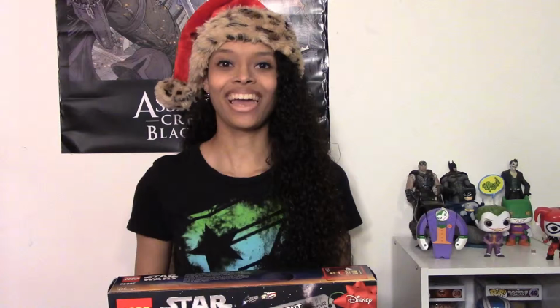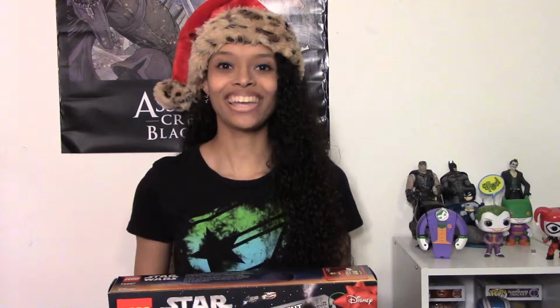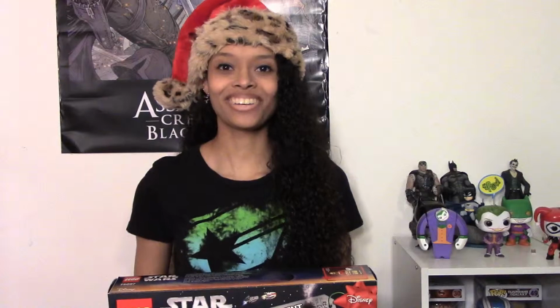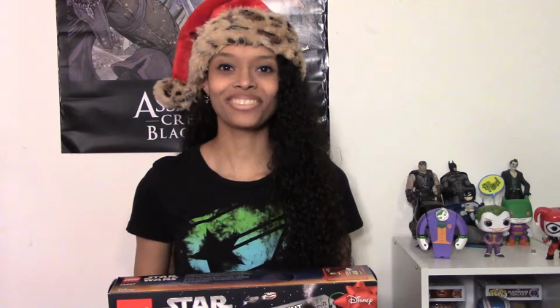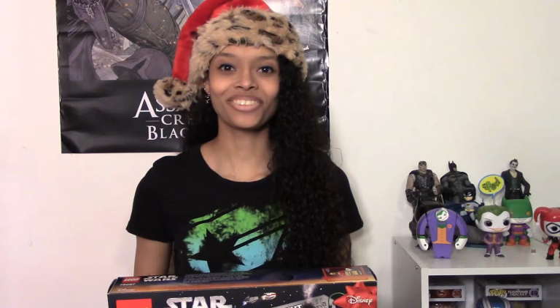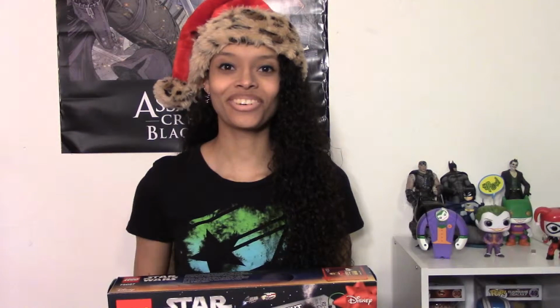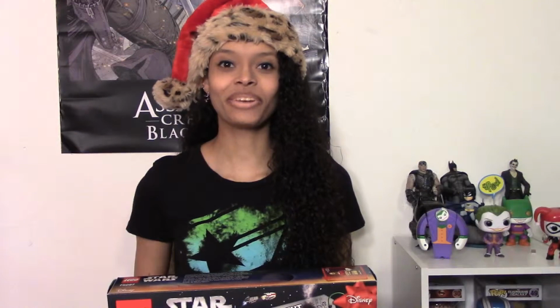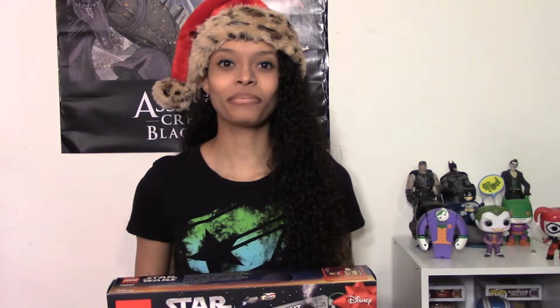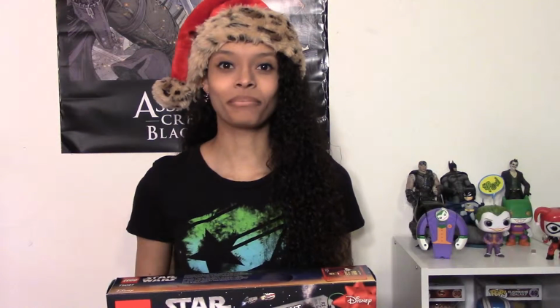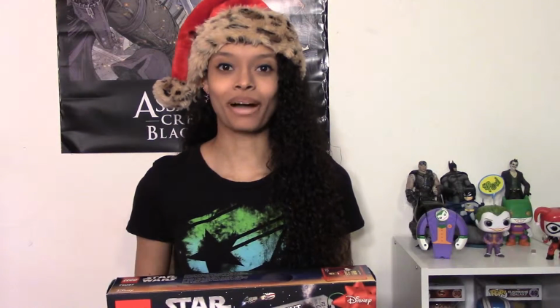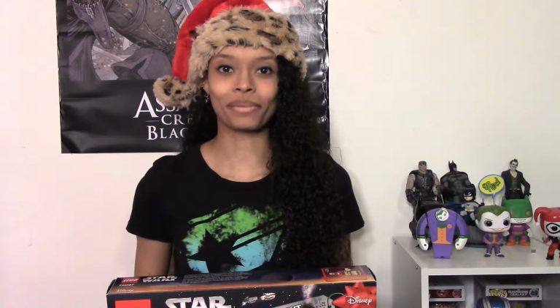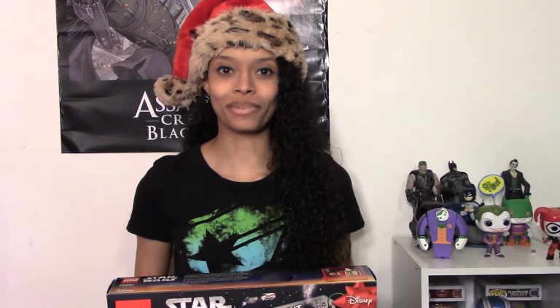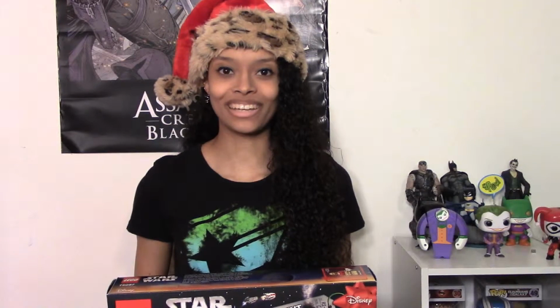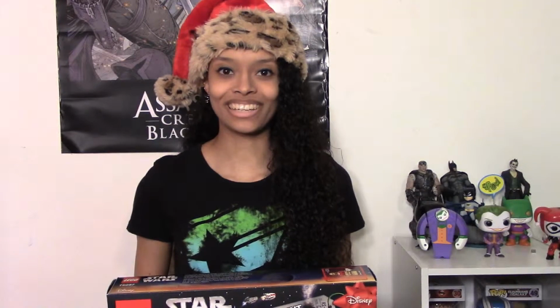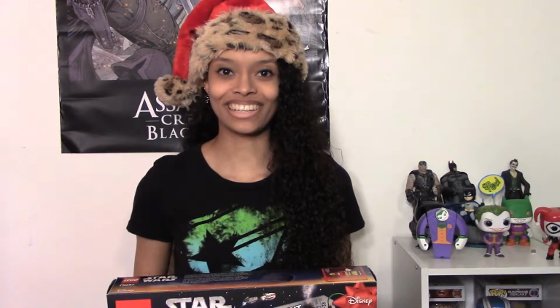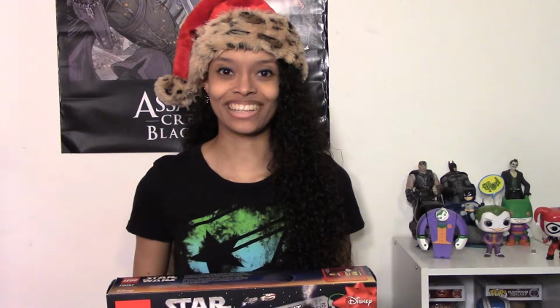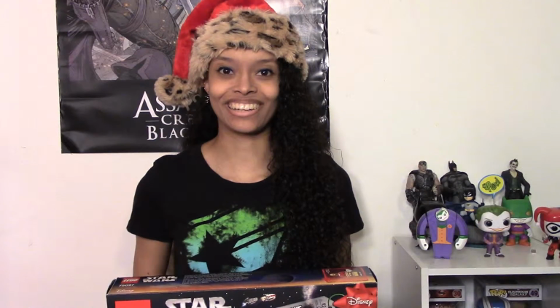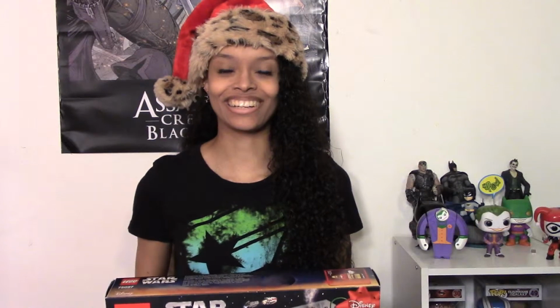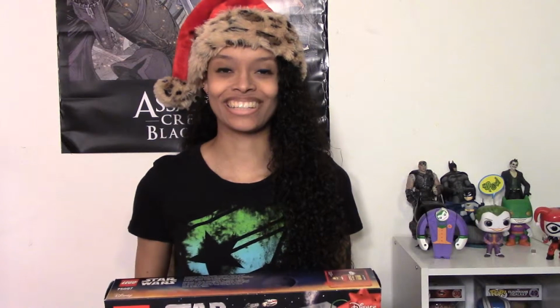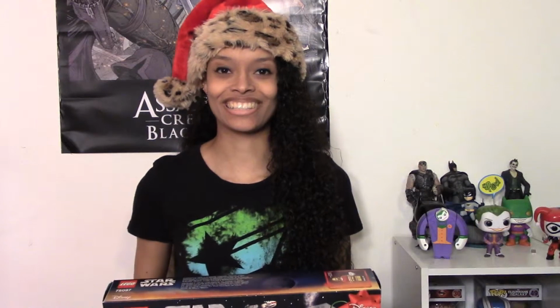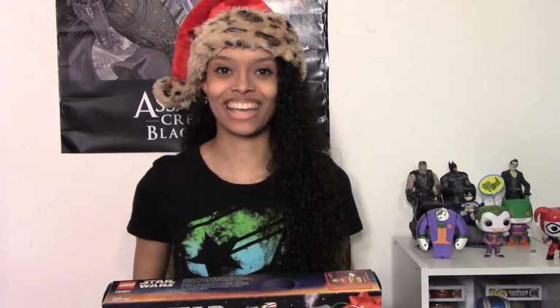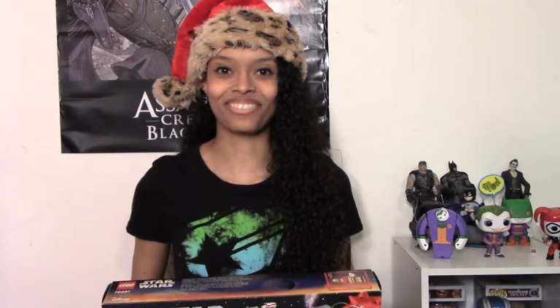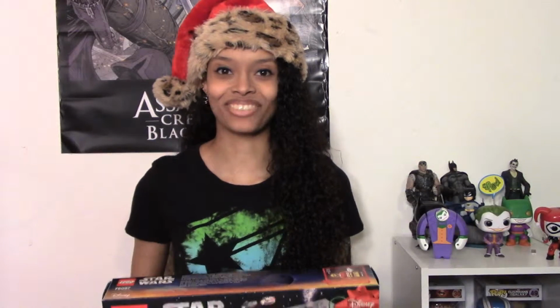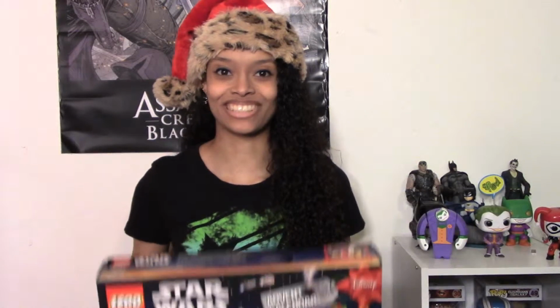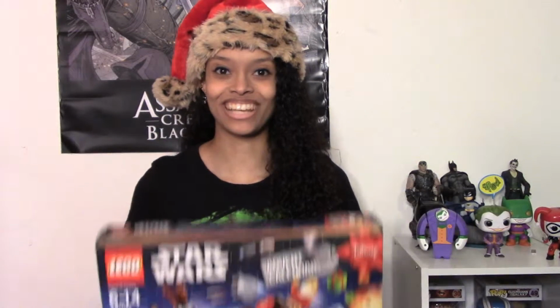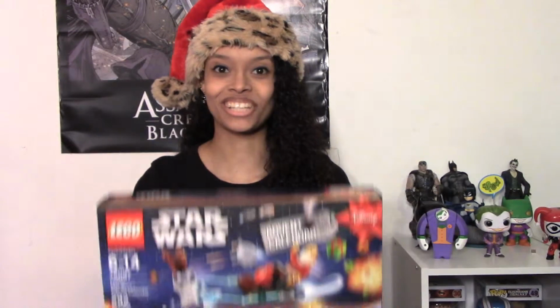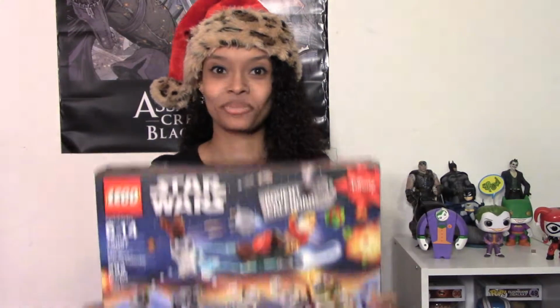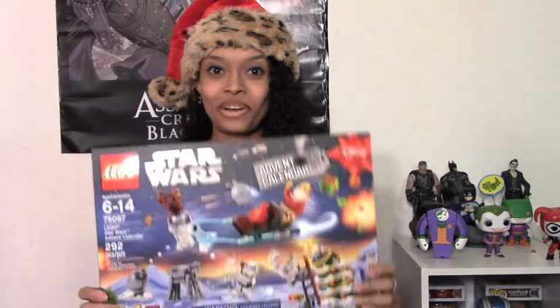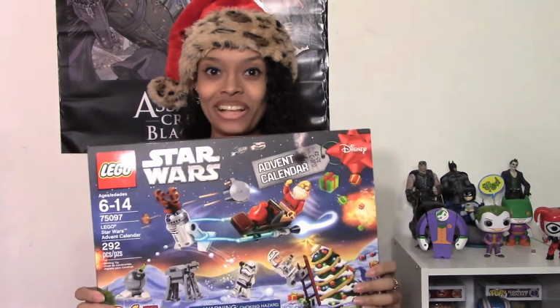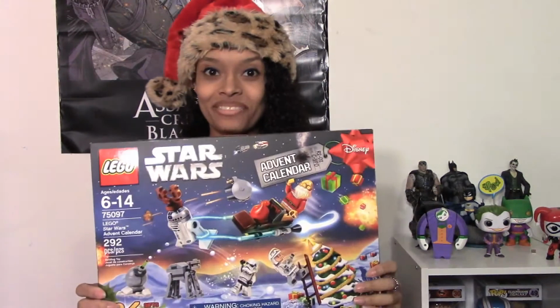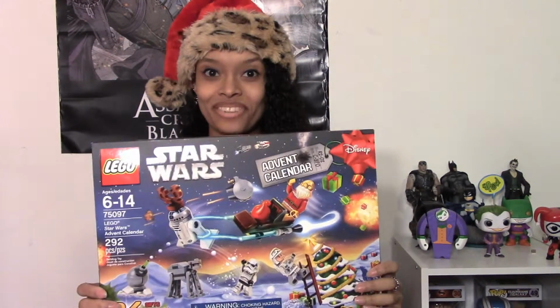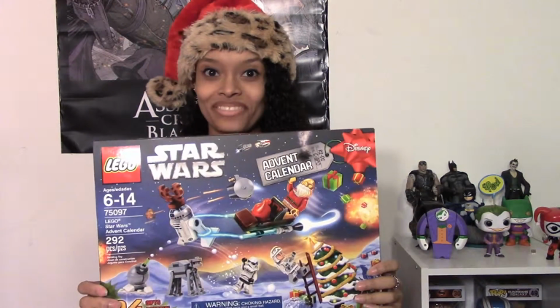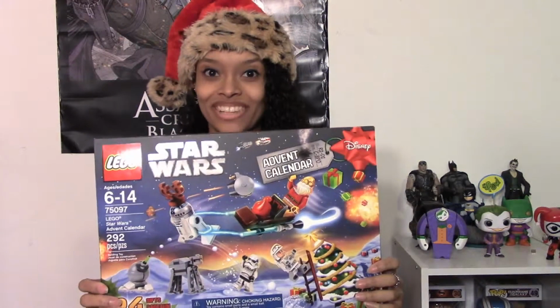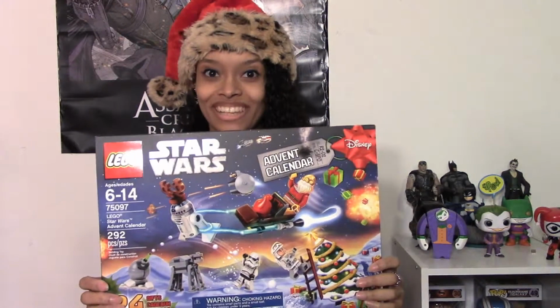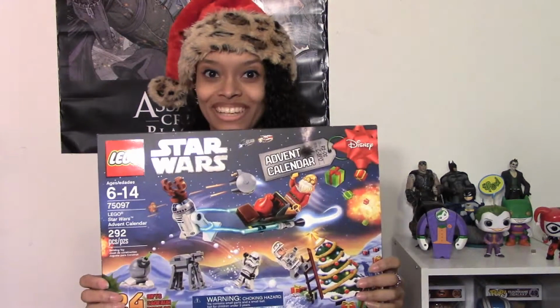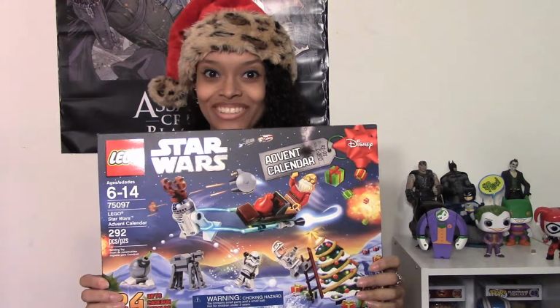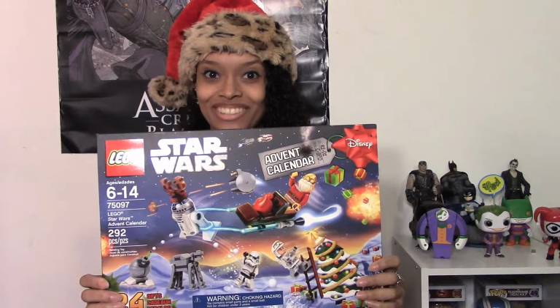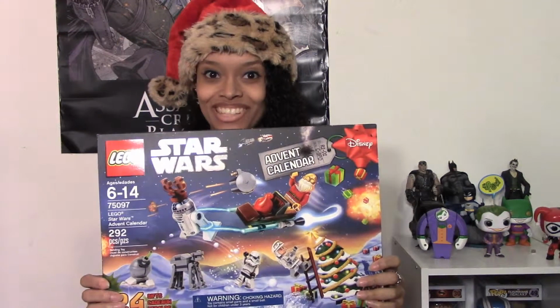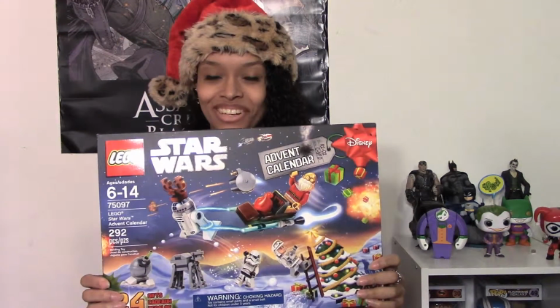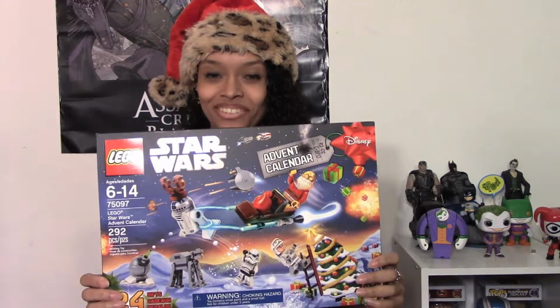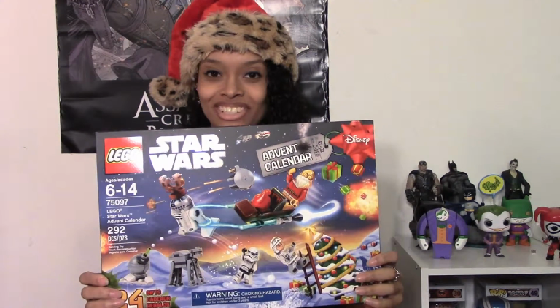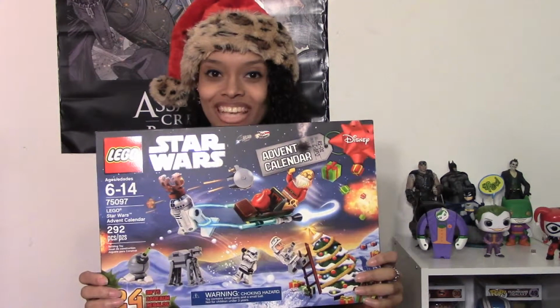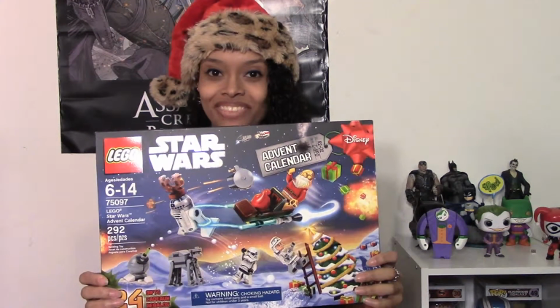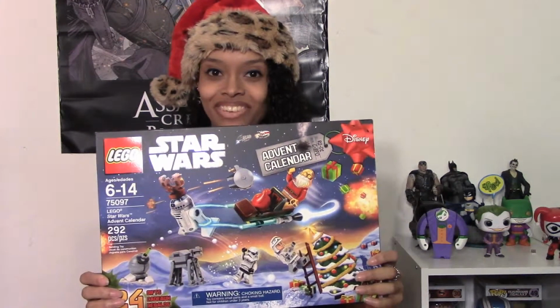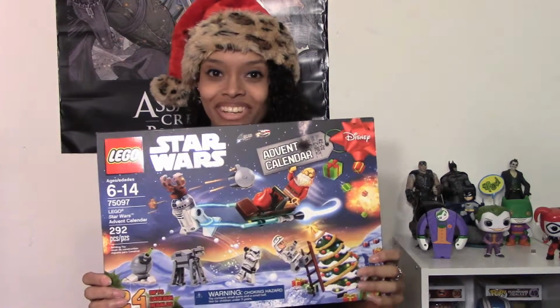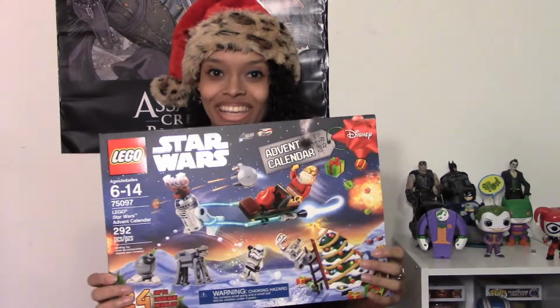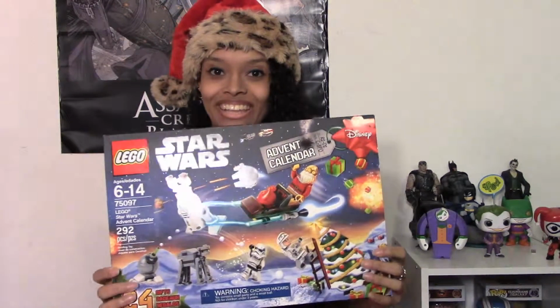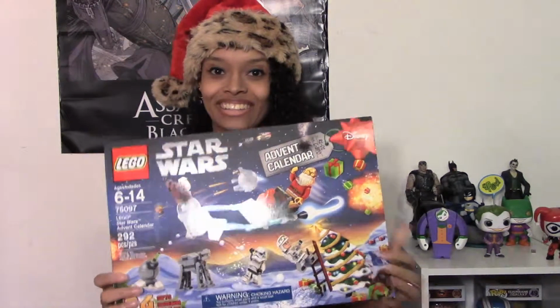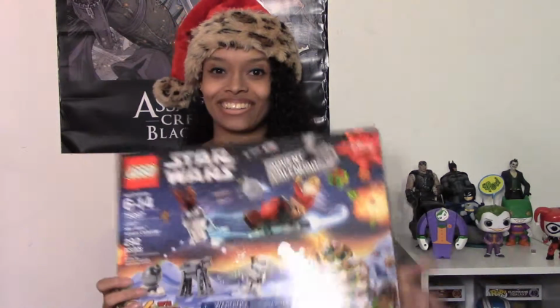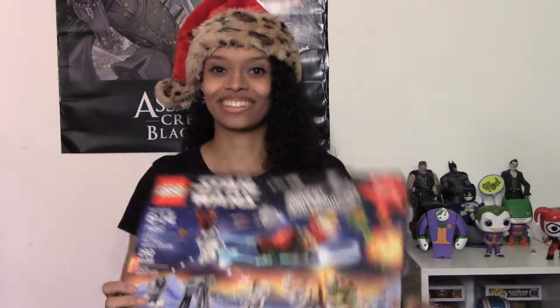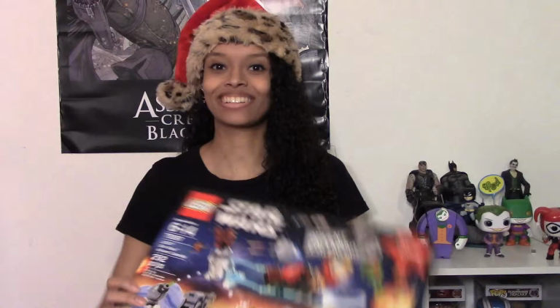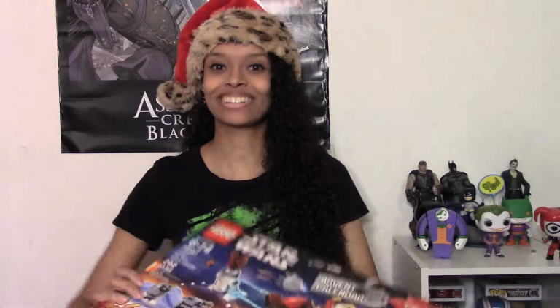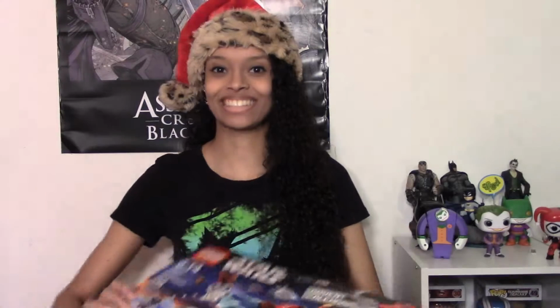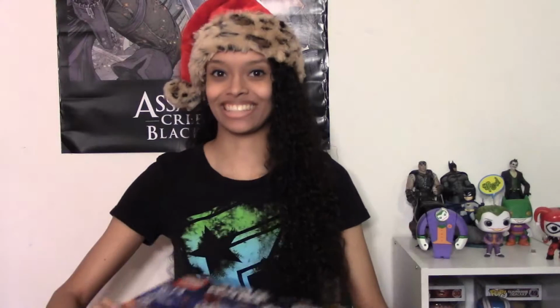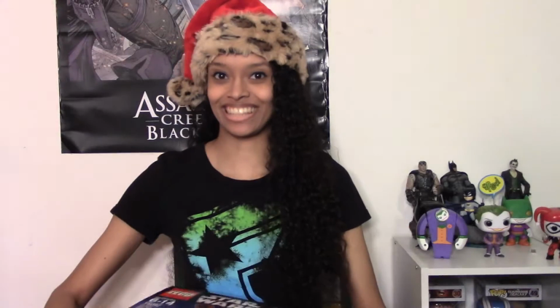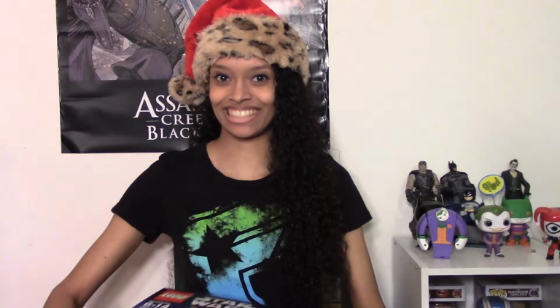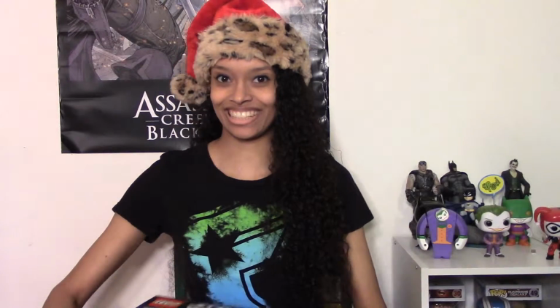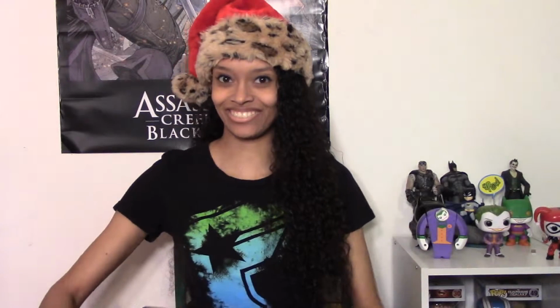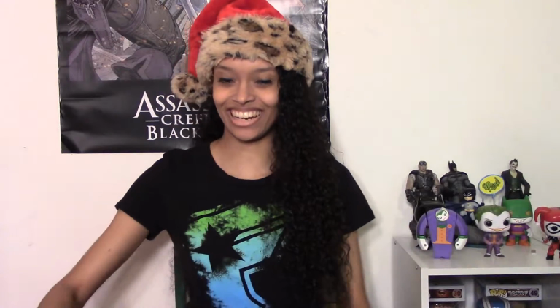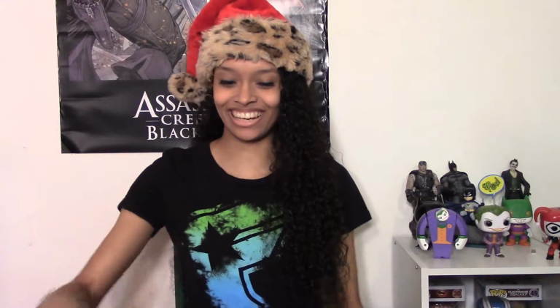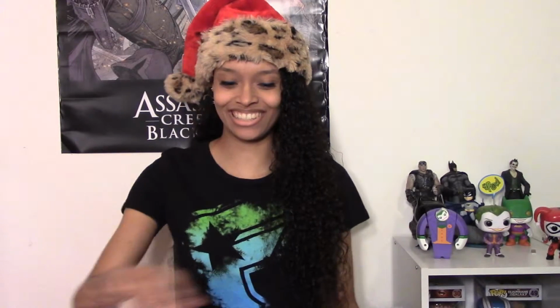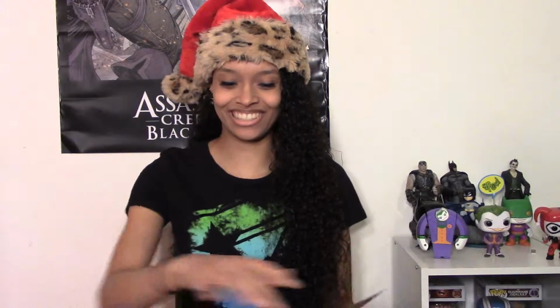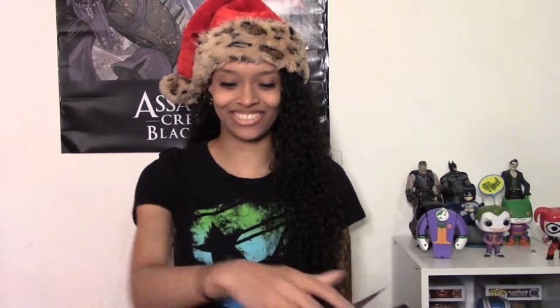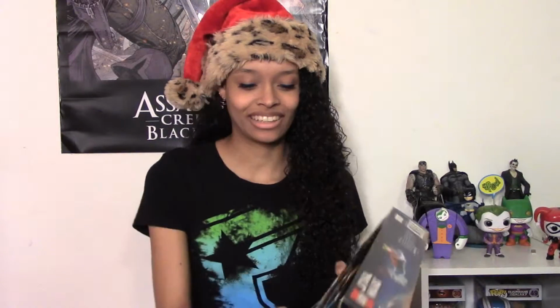Hey everyone, Mama Micah here, and it's time for day 12 of the LEGO Star Wars Advent Calendar. So let's get right into it.